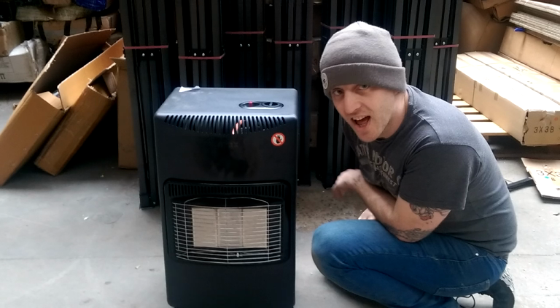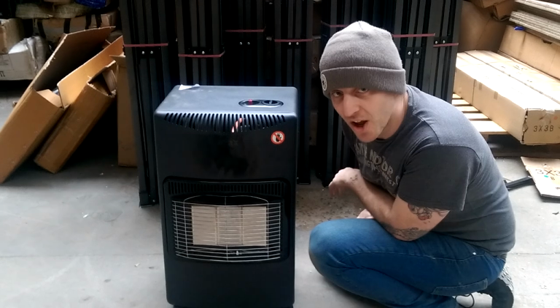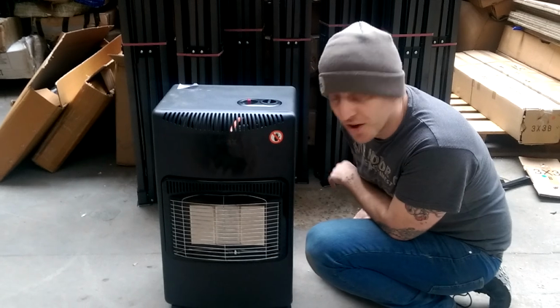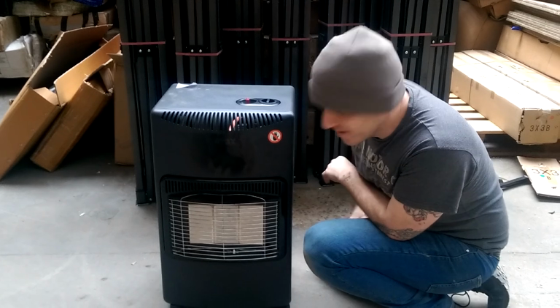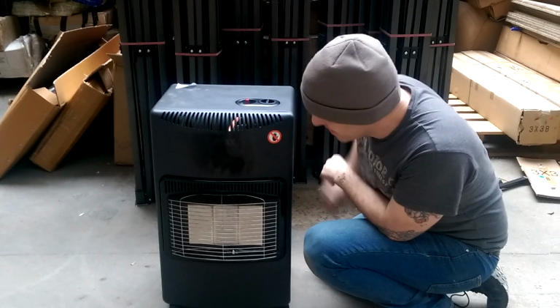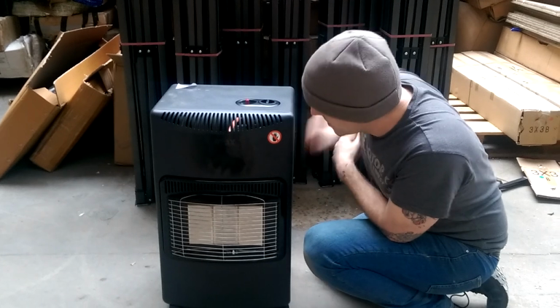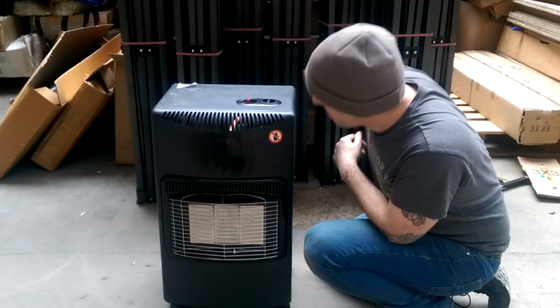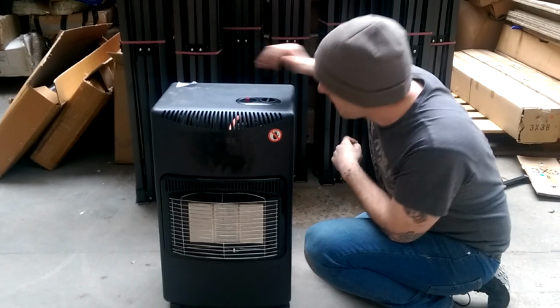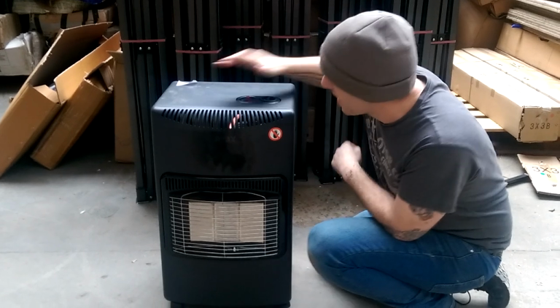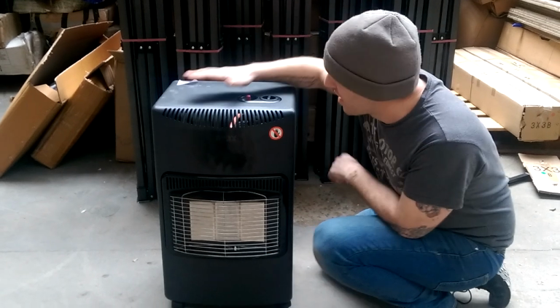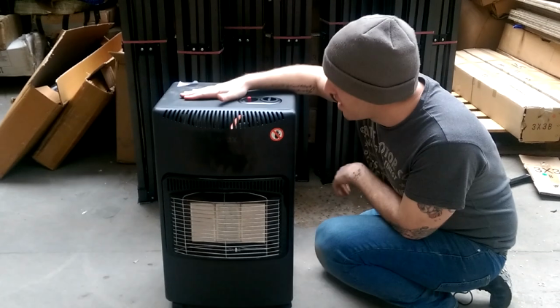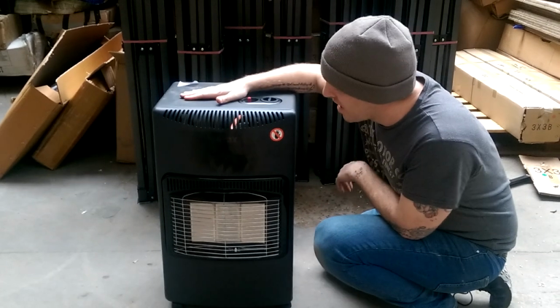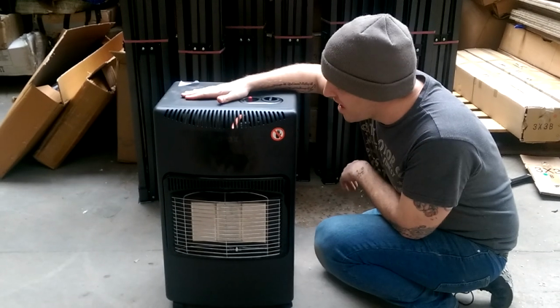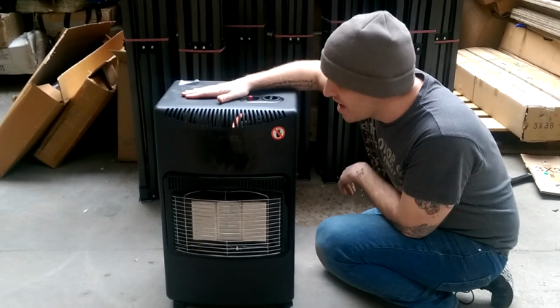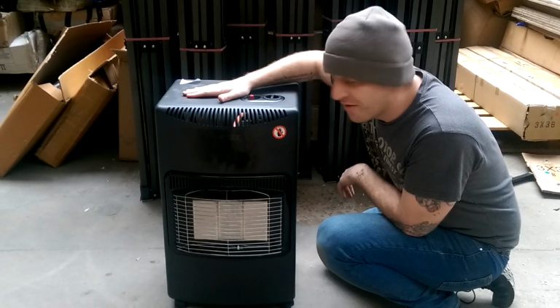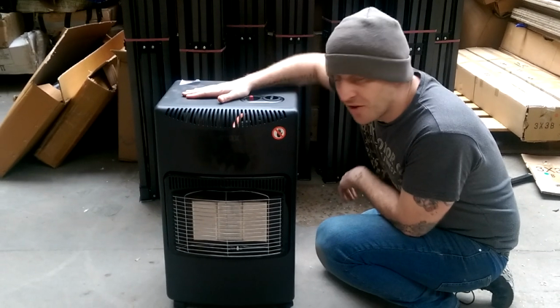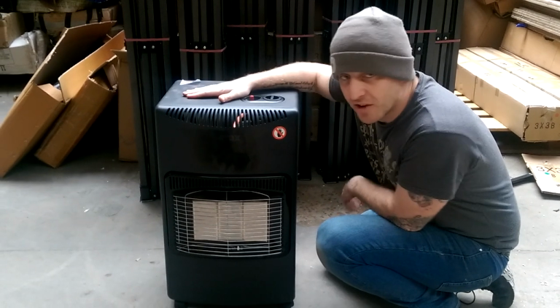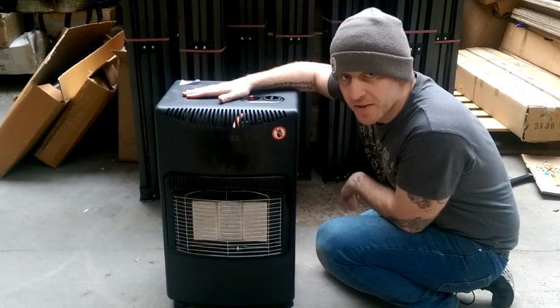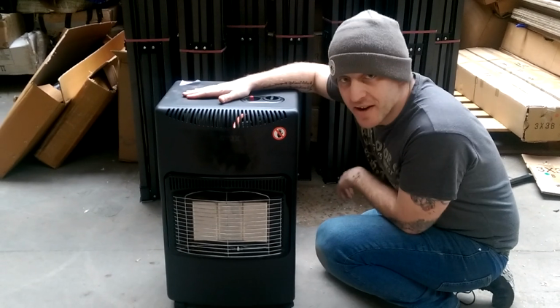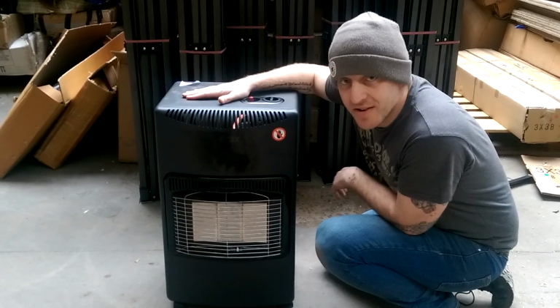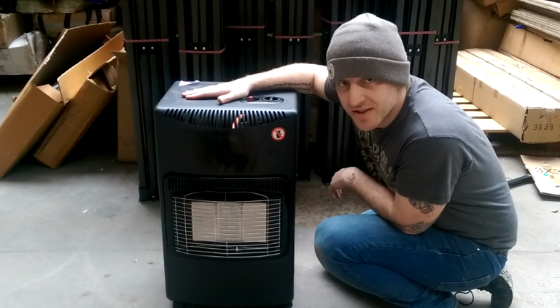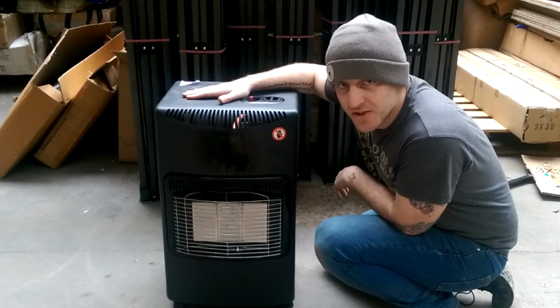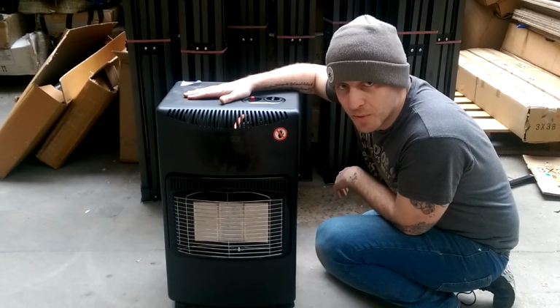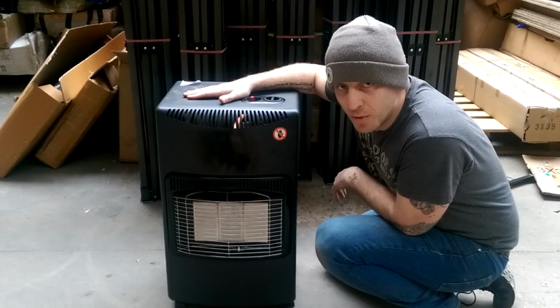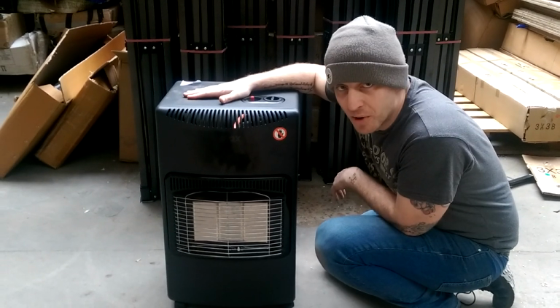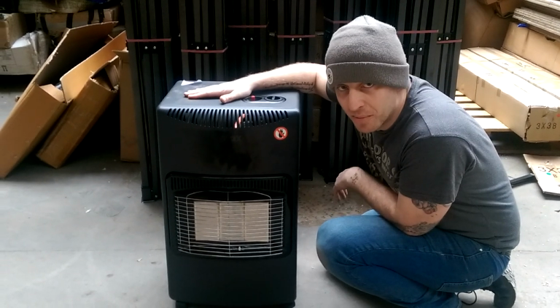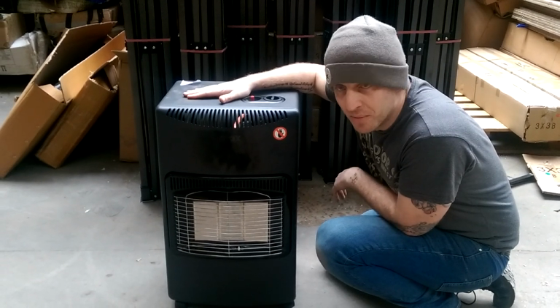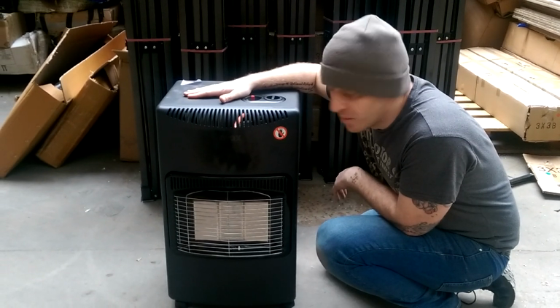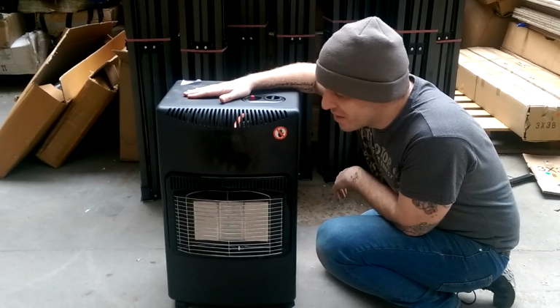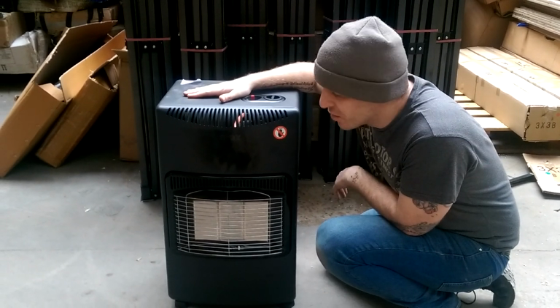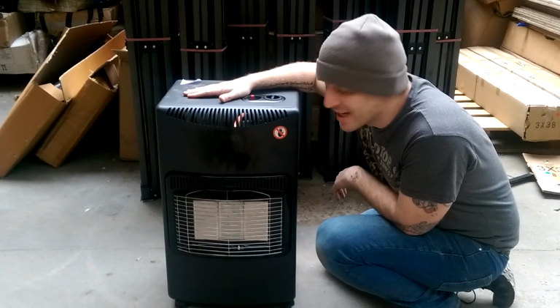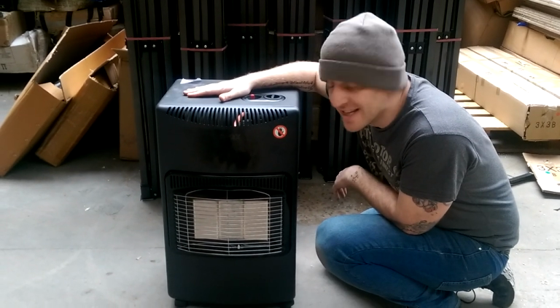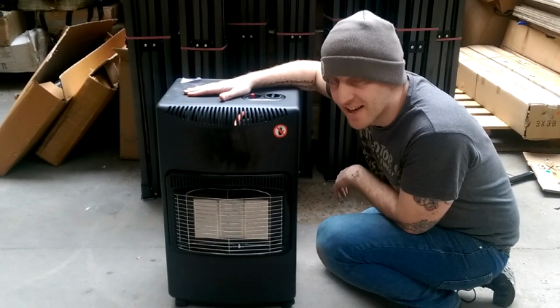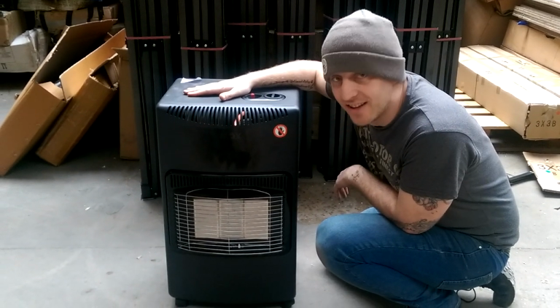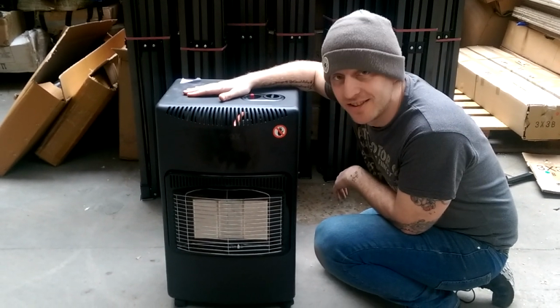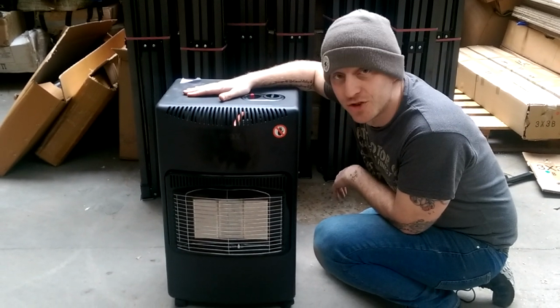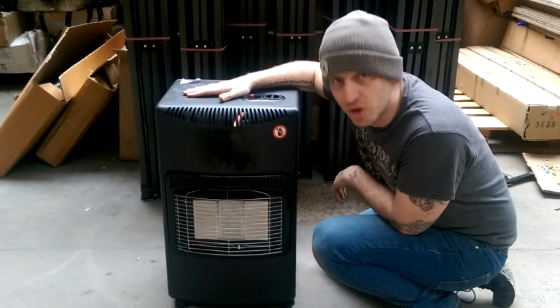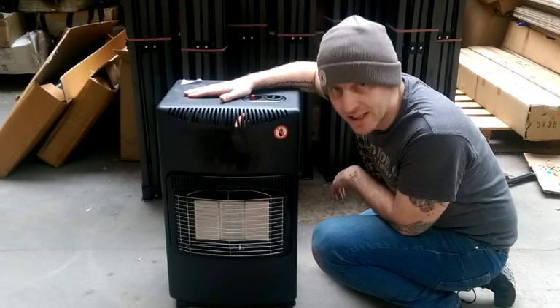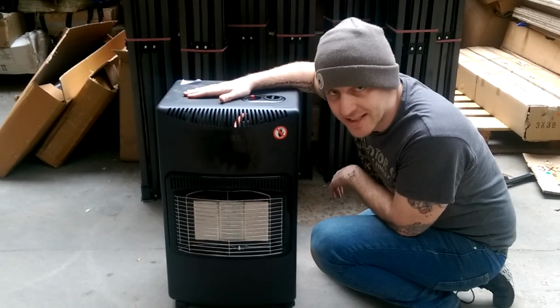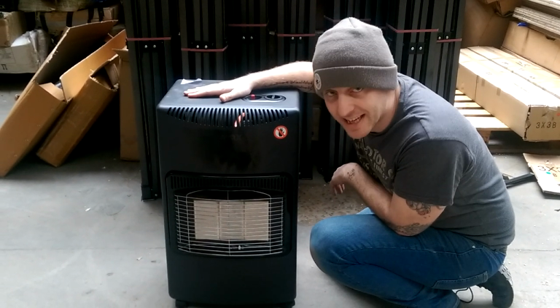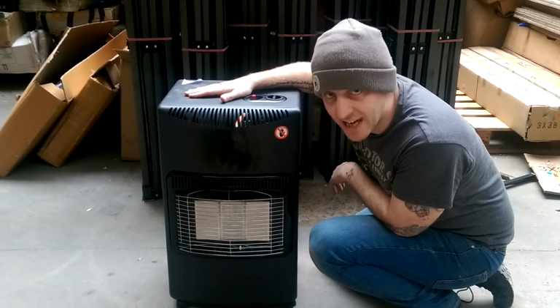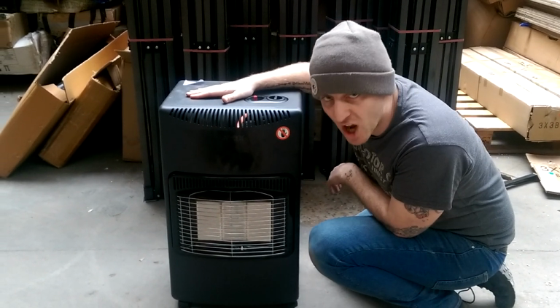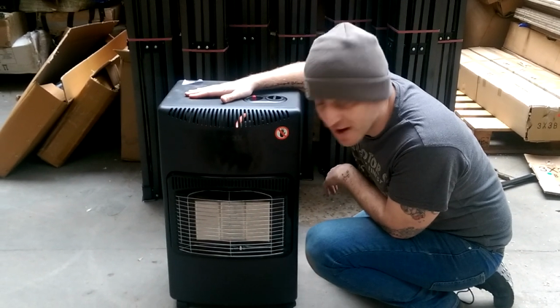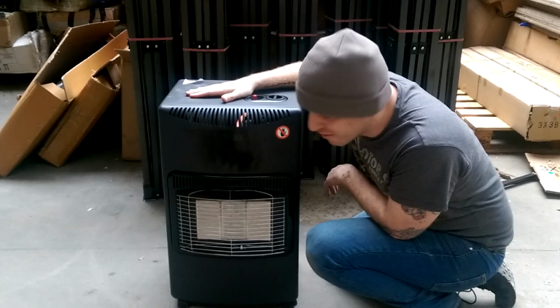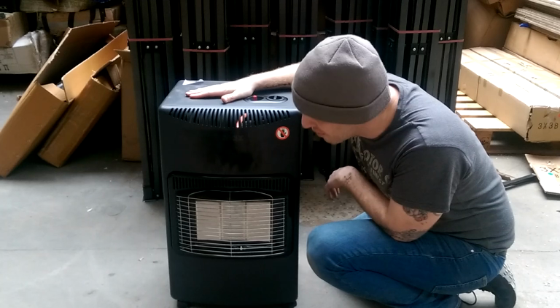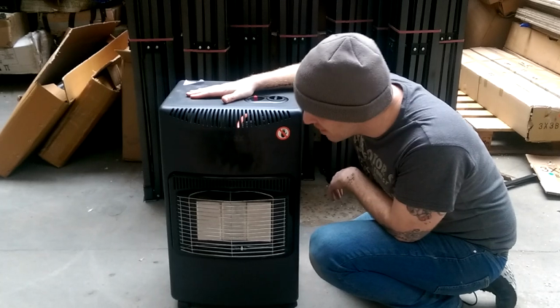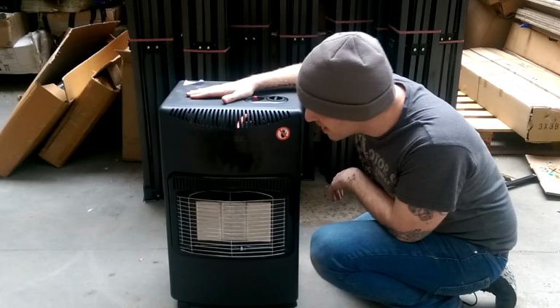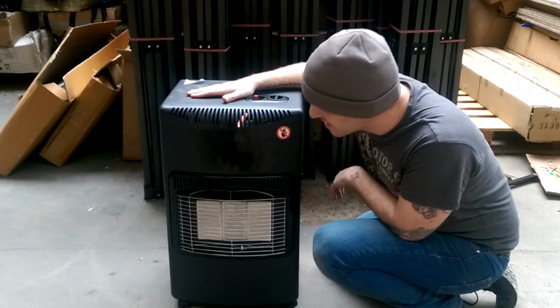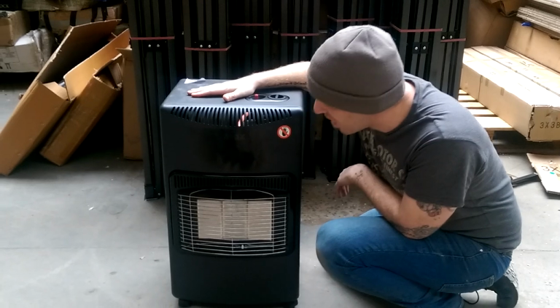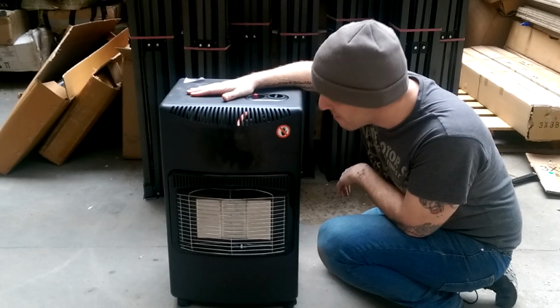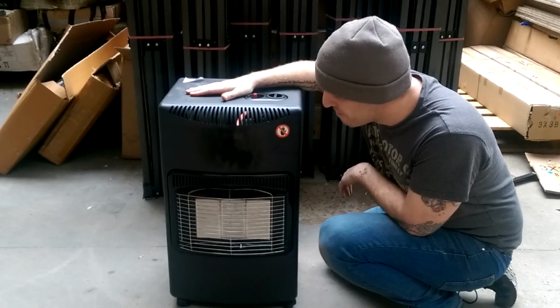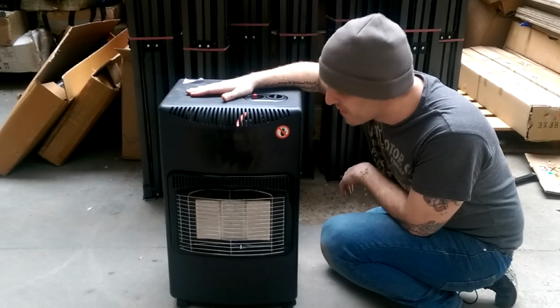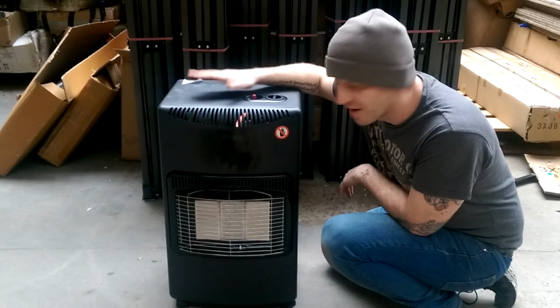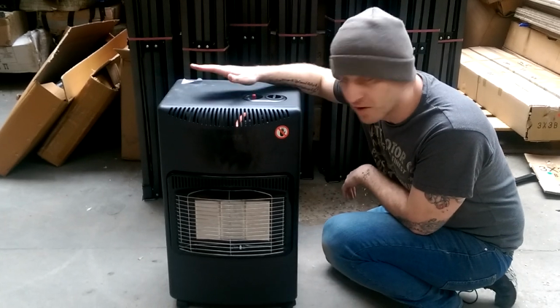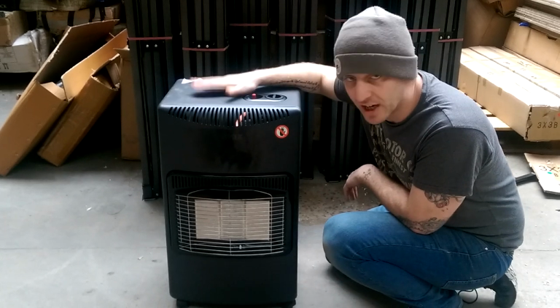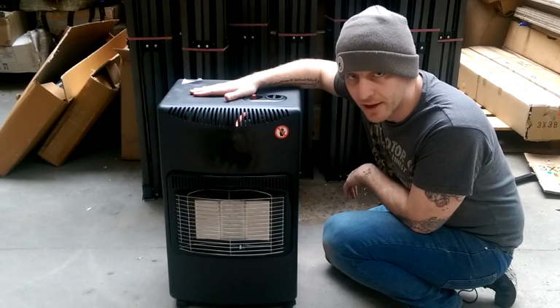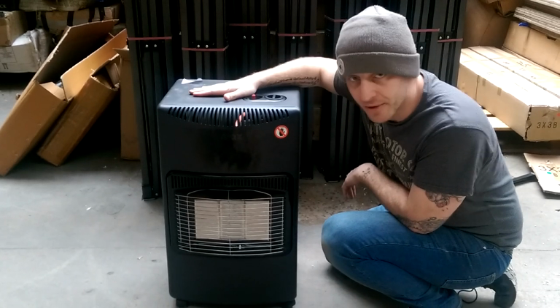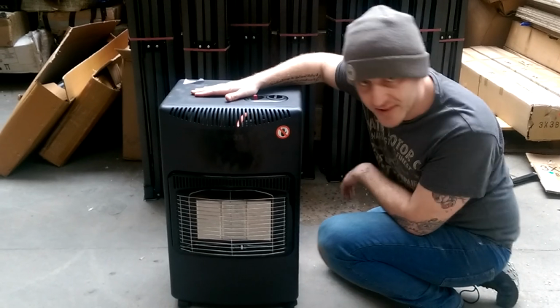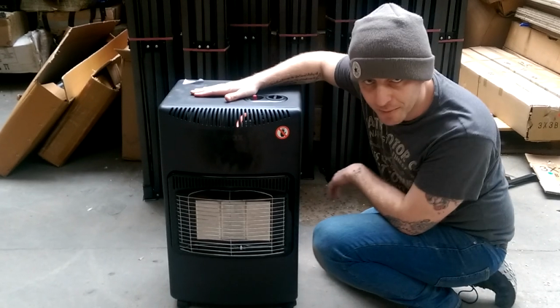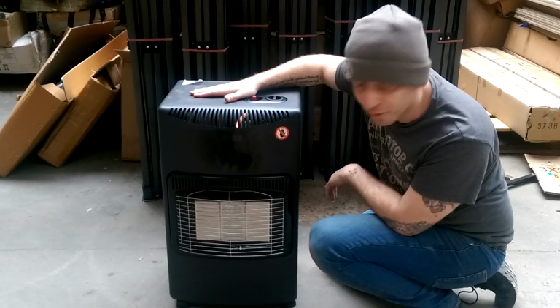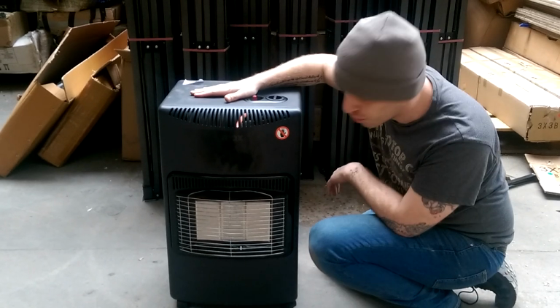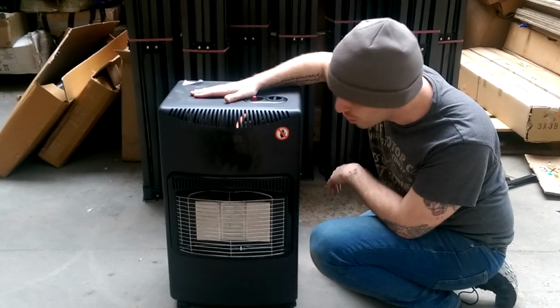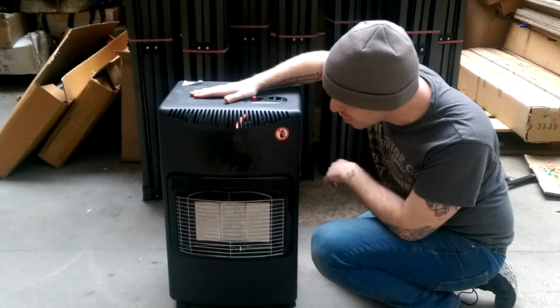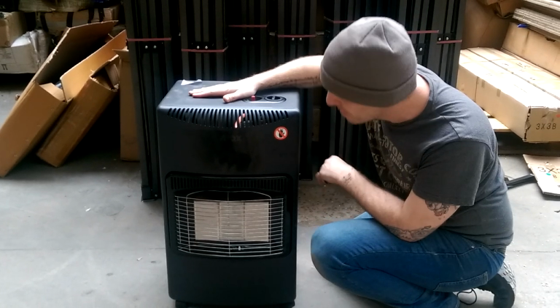Hello. If you're experiencing a small problem with your heater struggling to get it light for the first time, I've got another tip for you.